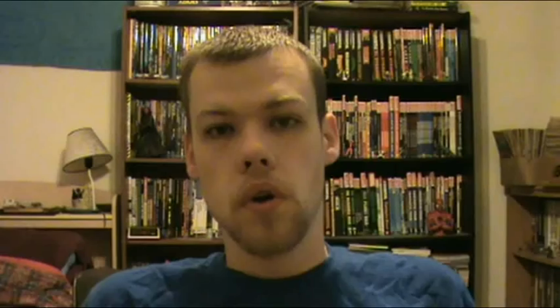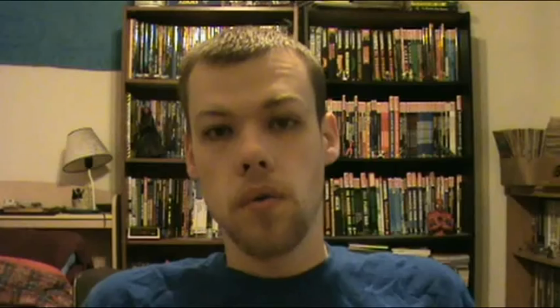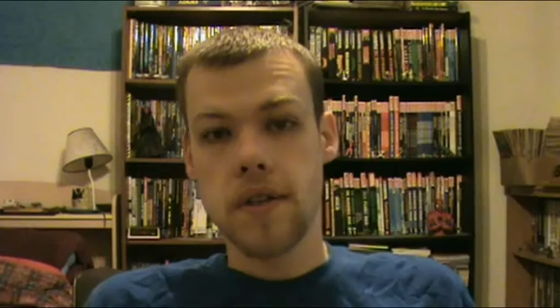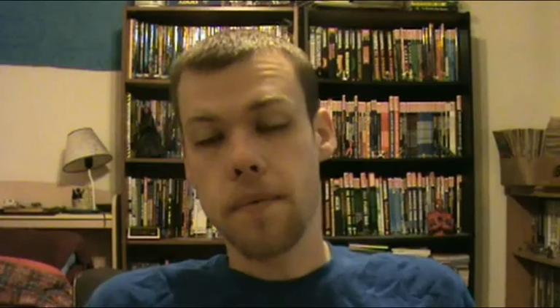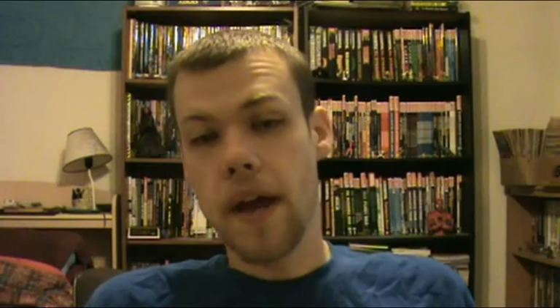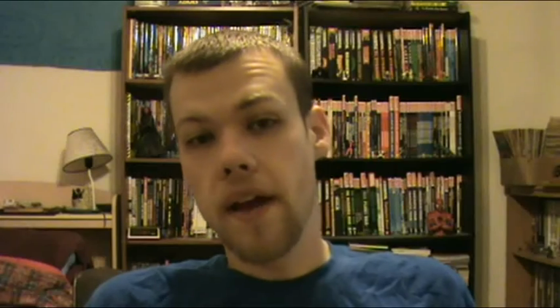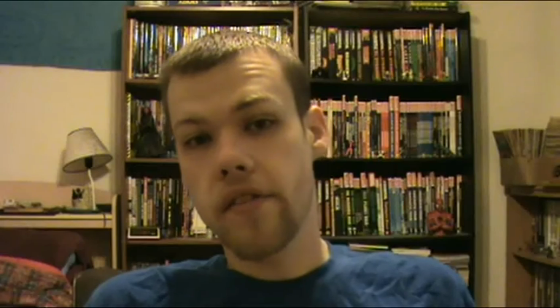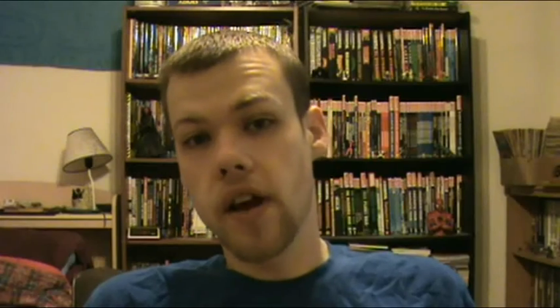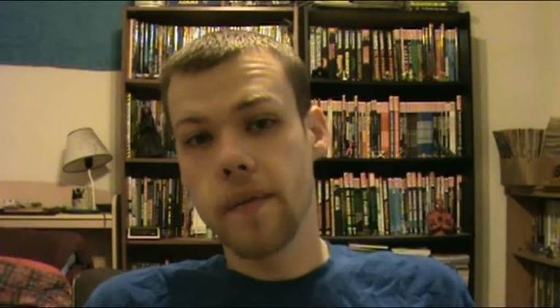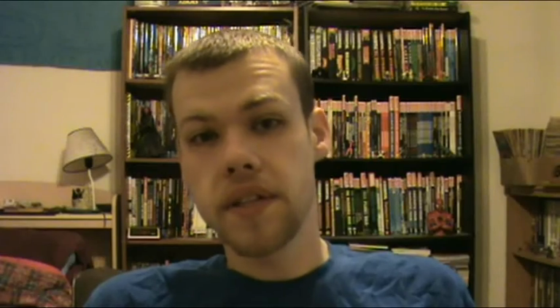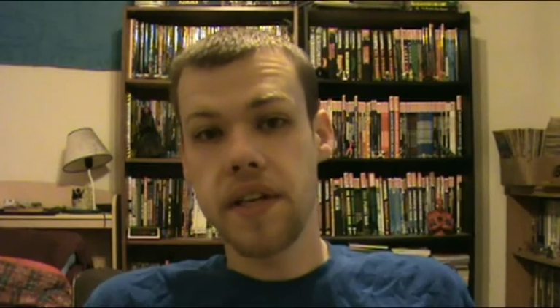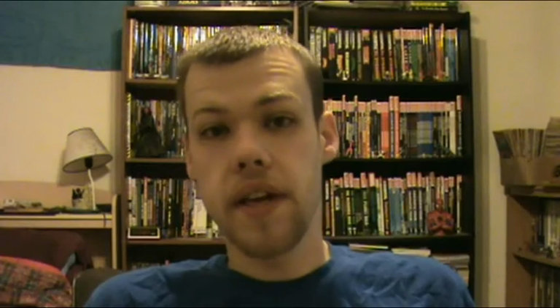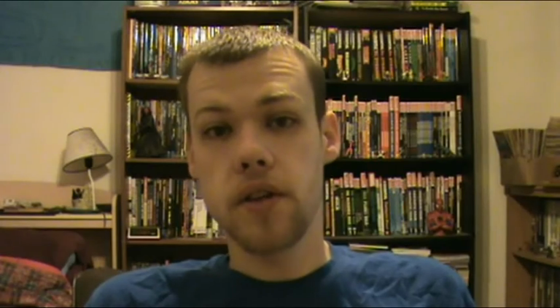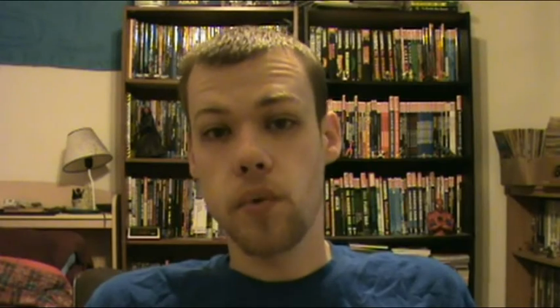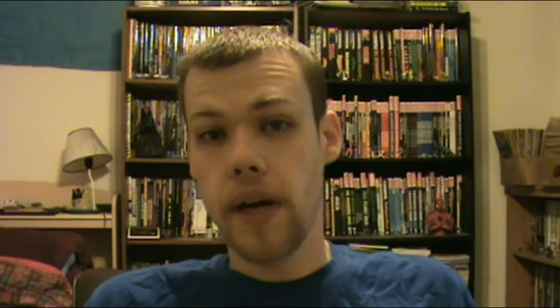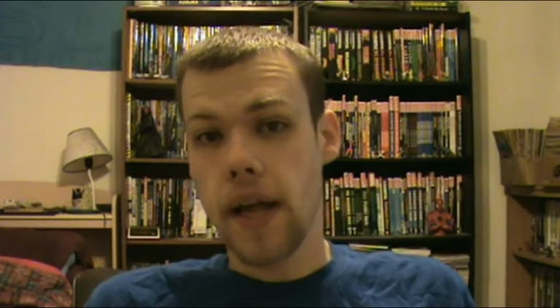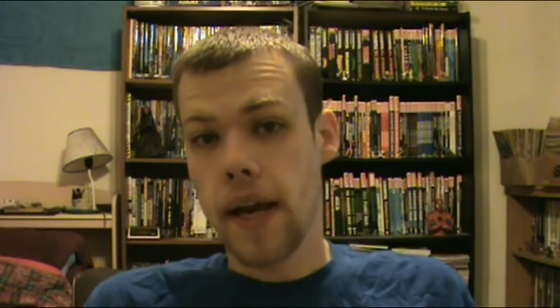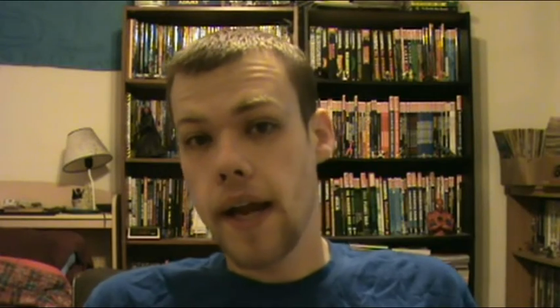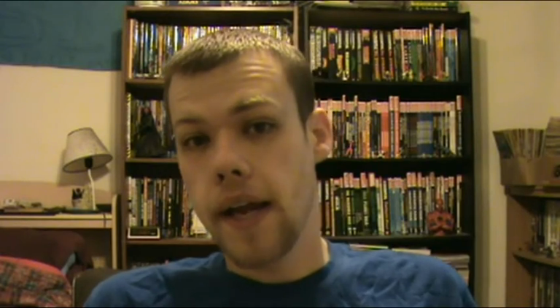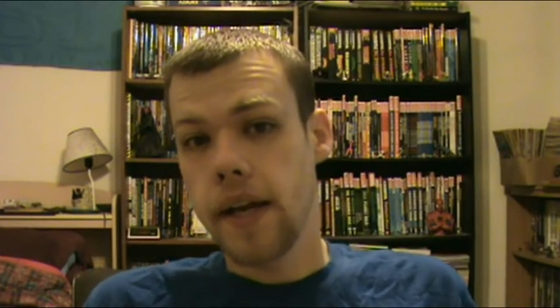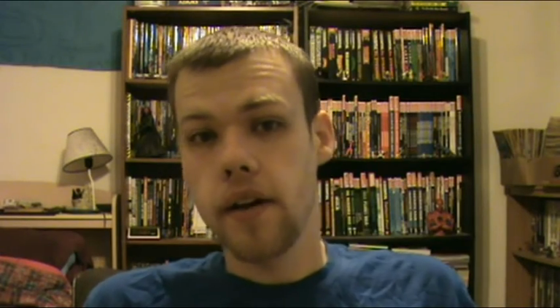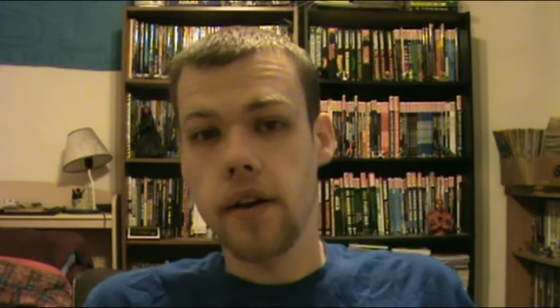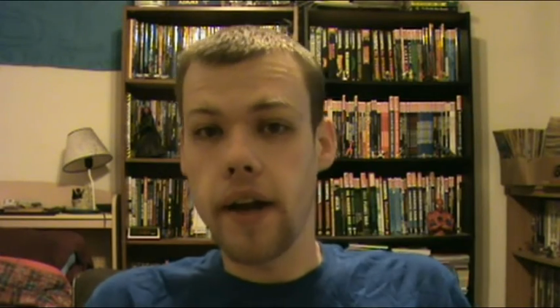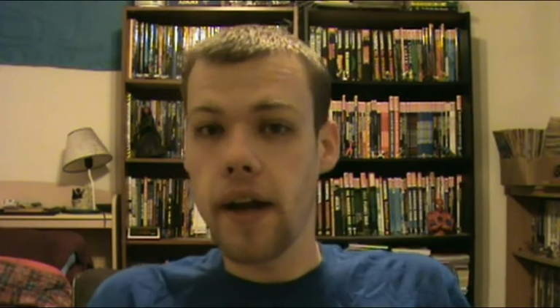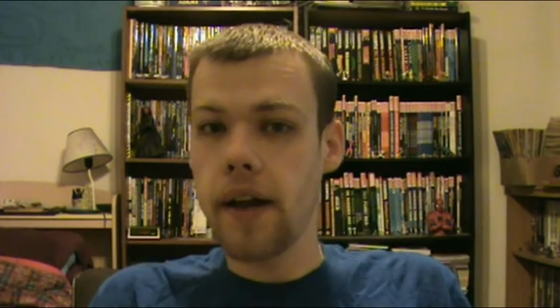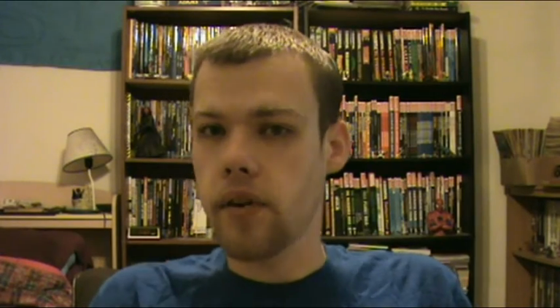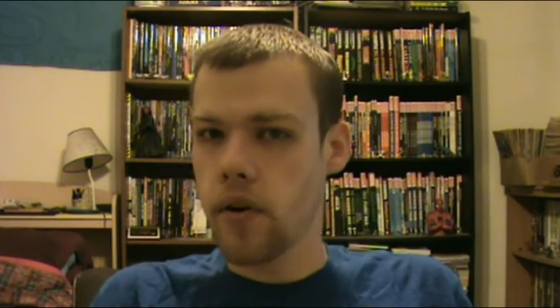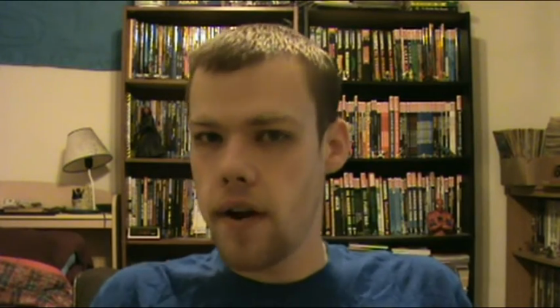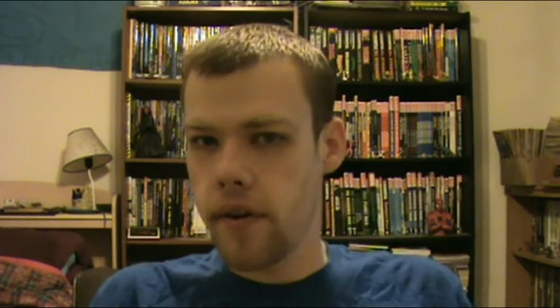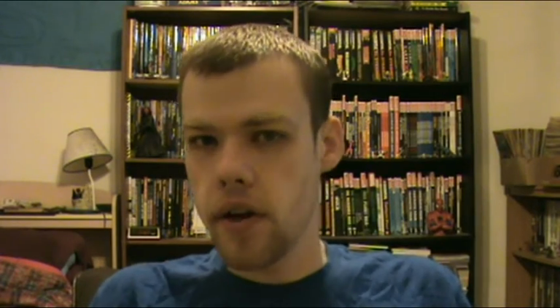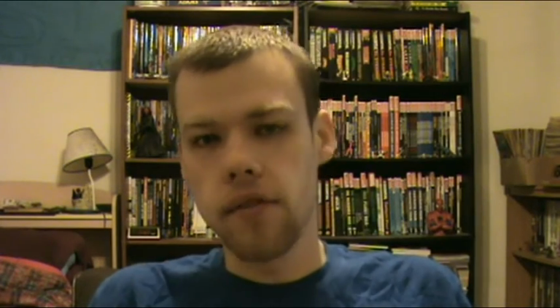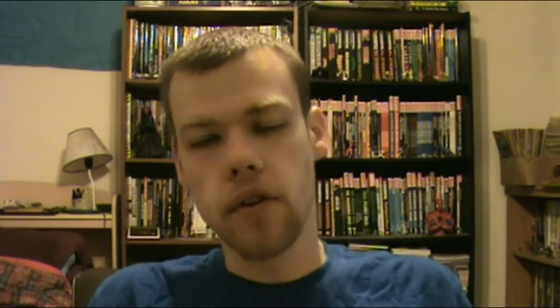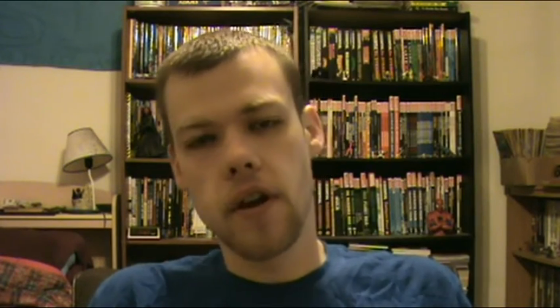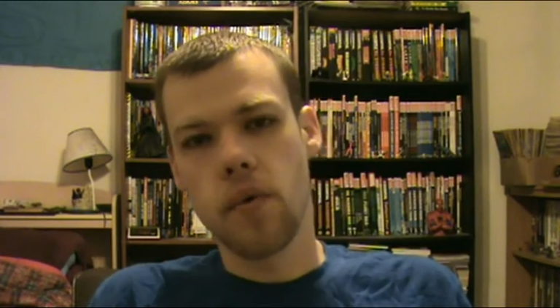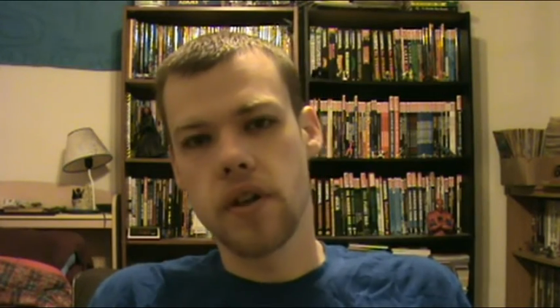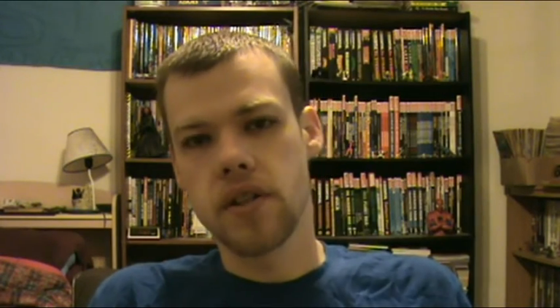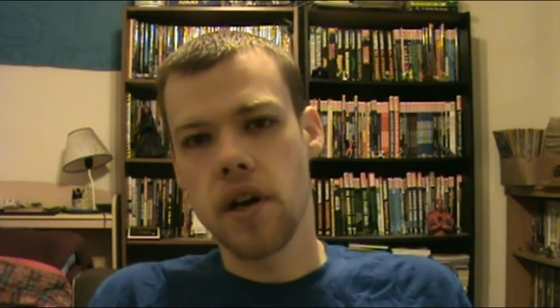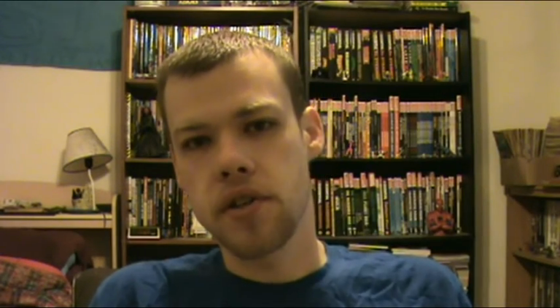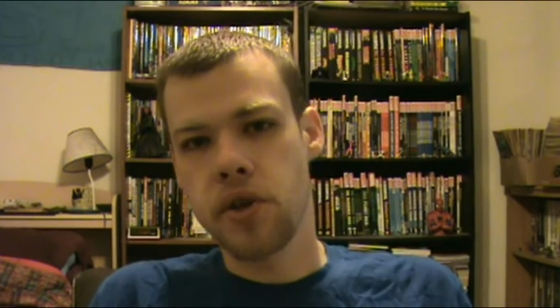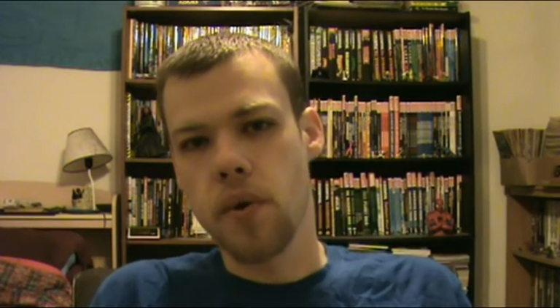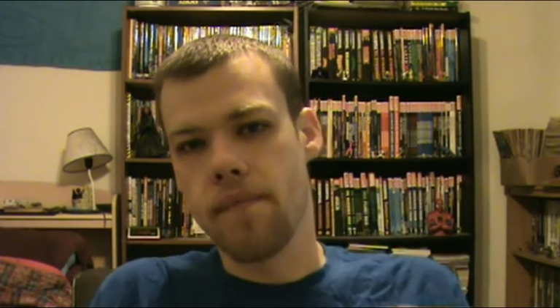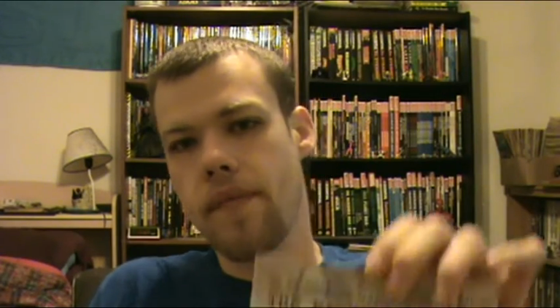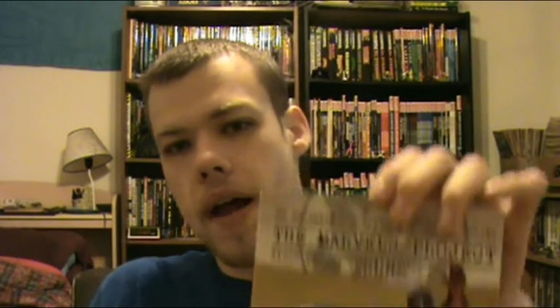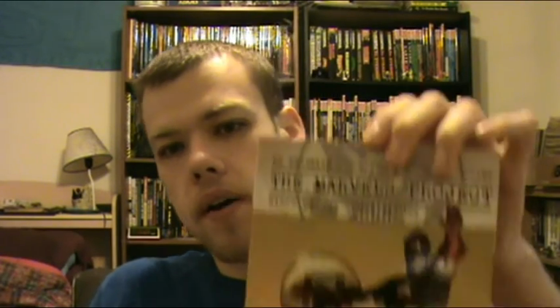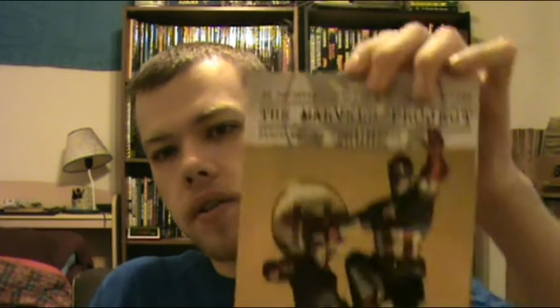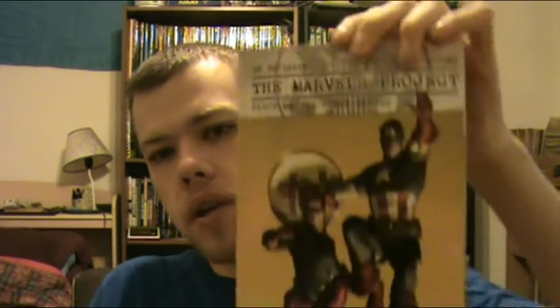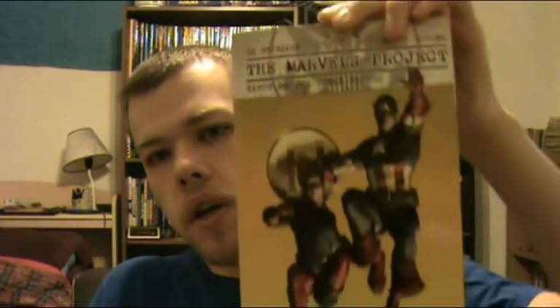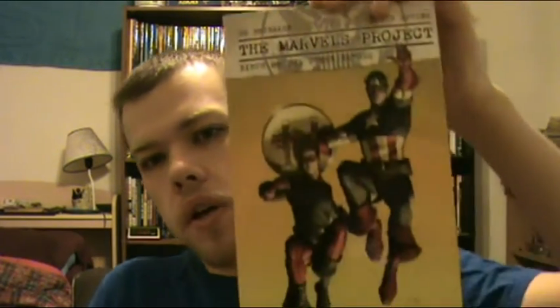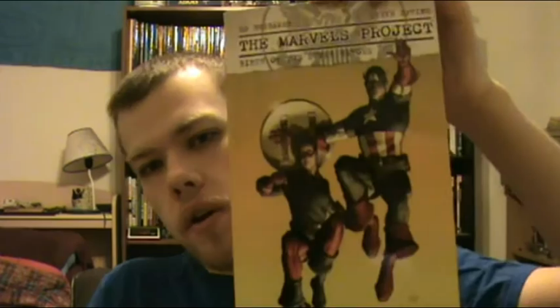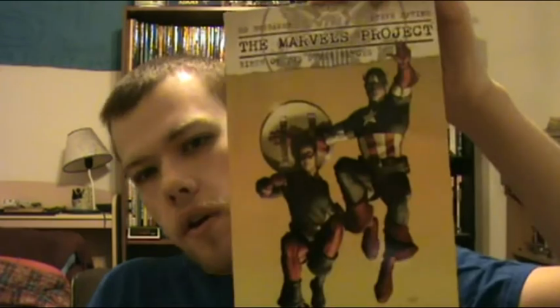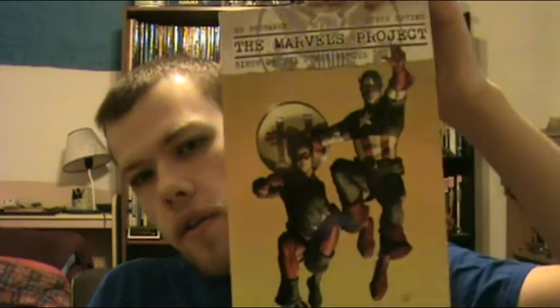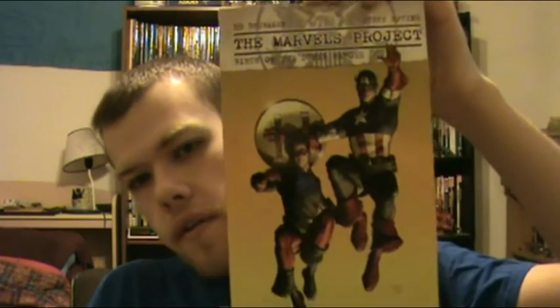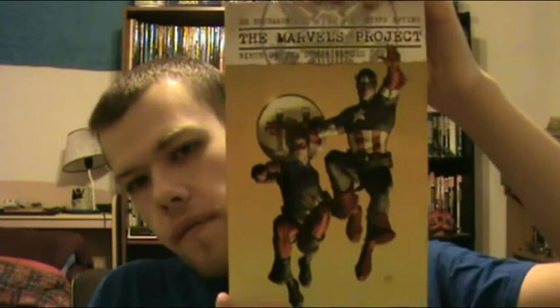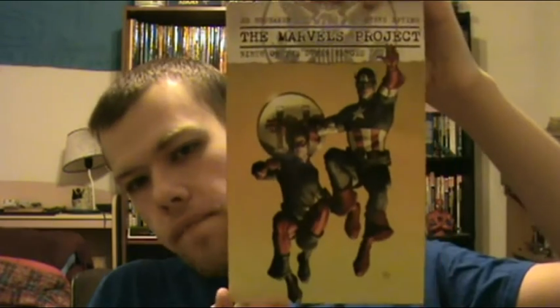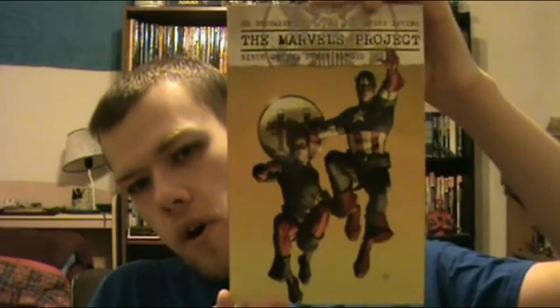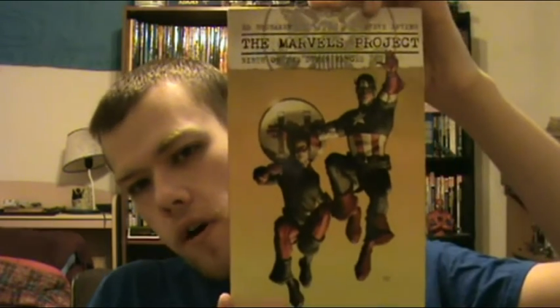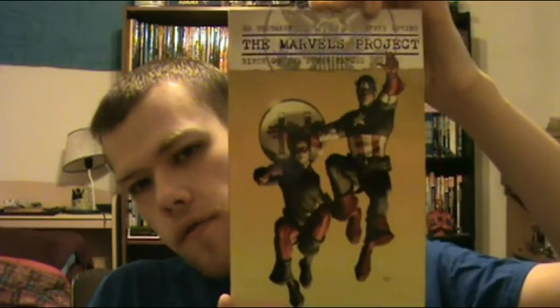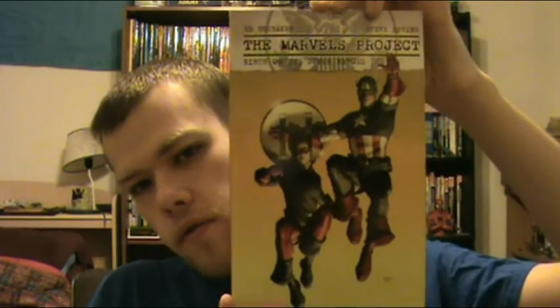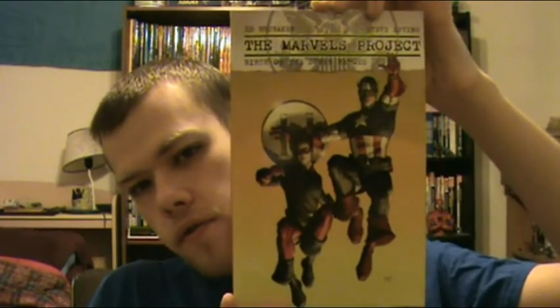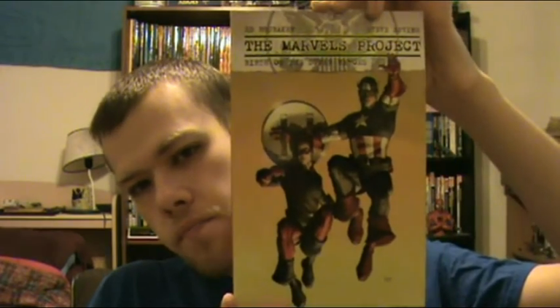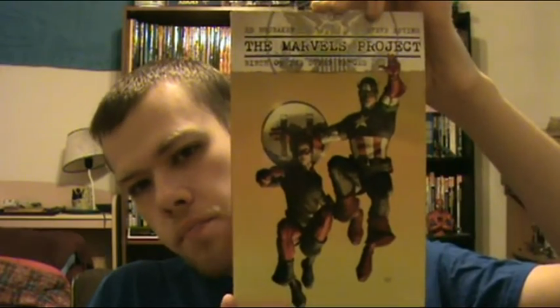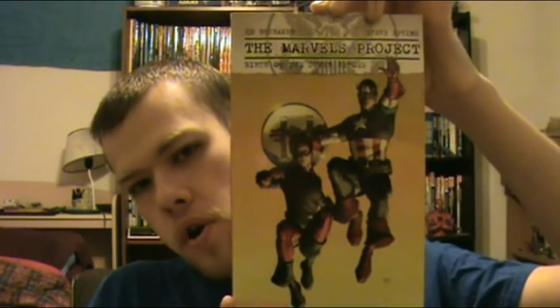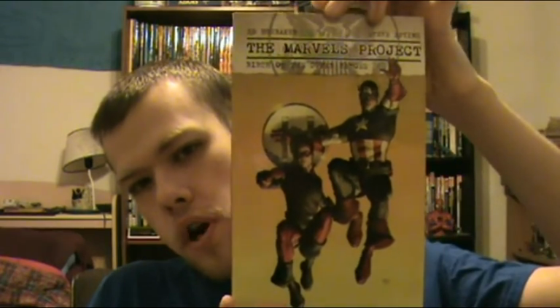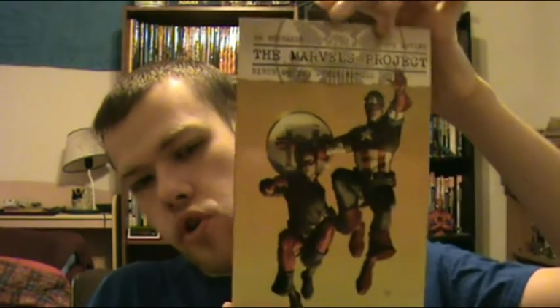What's up, guys? ComicsKid2099 here, and I have a graphic novel that I want to talk to you about: The Marvel's Project.